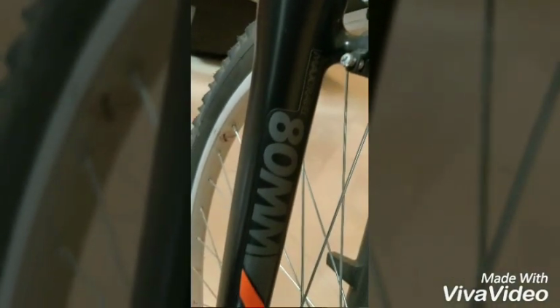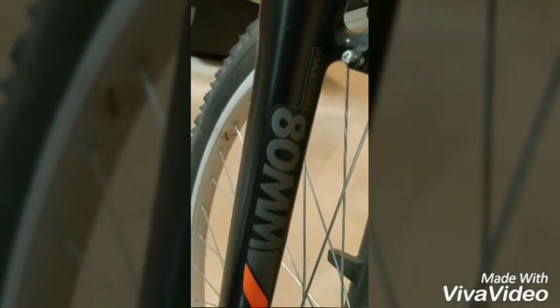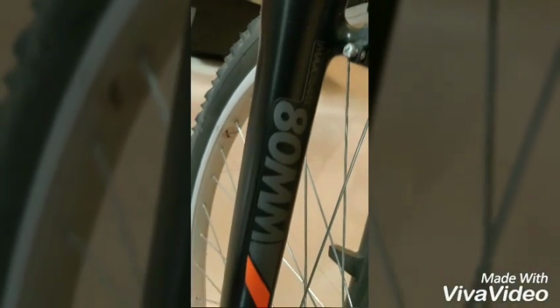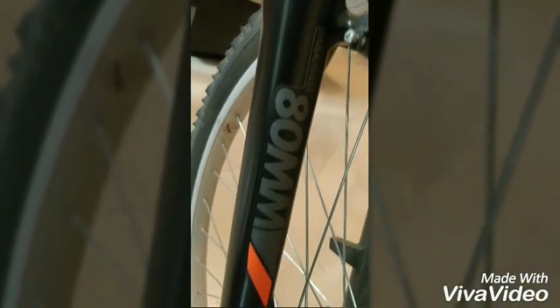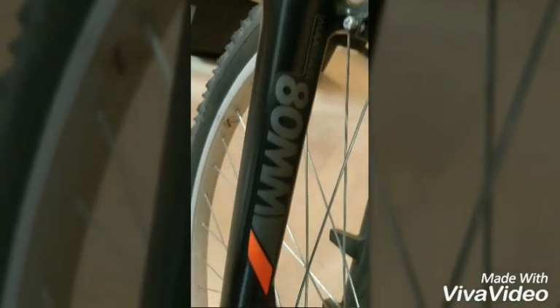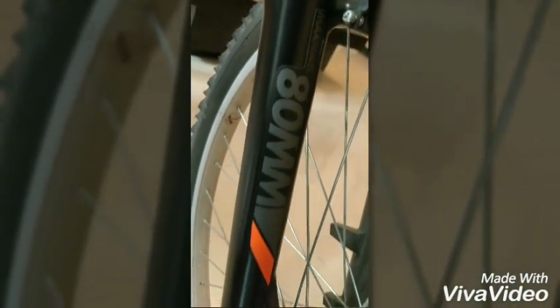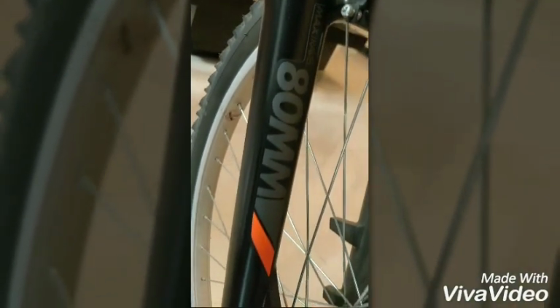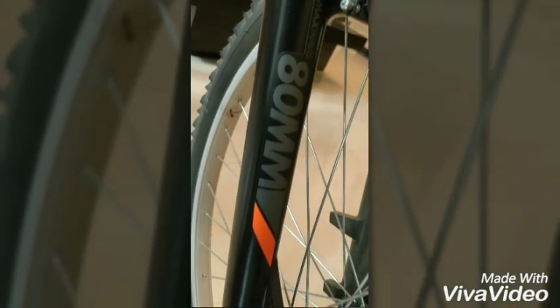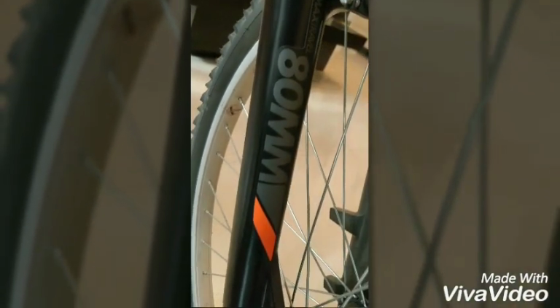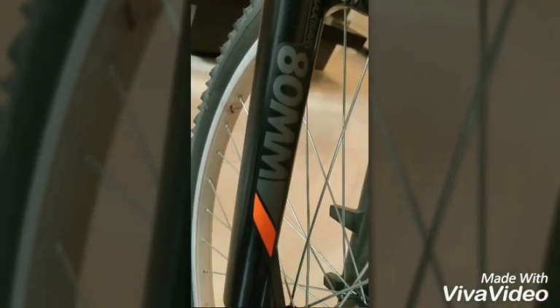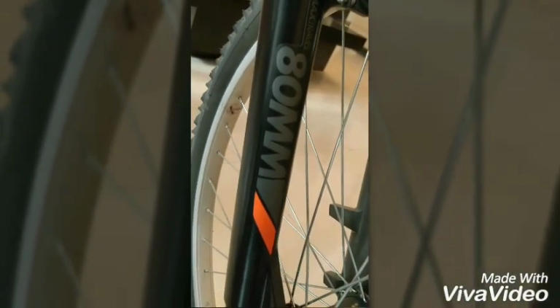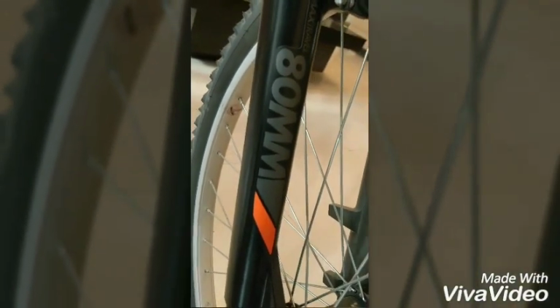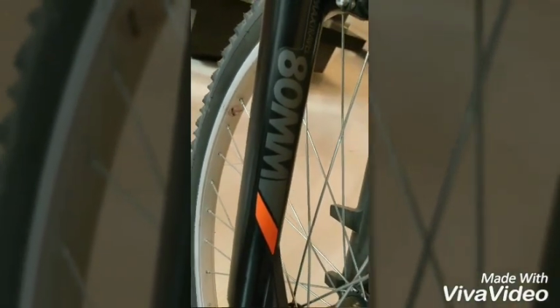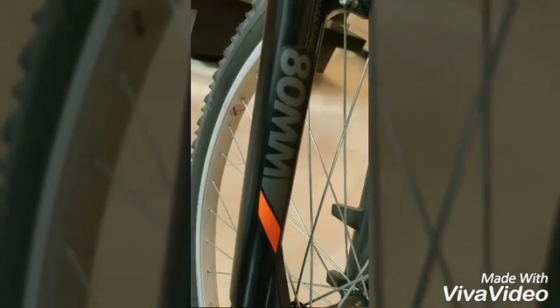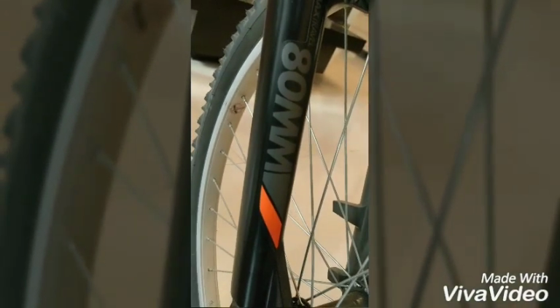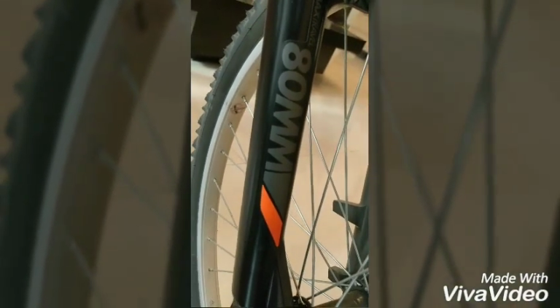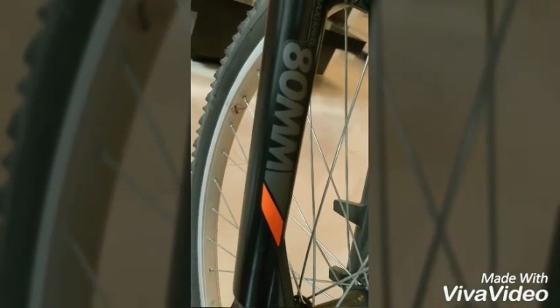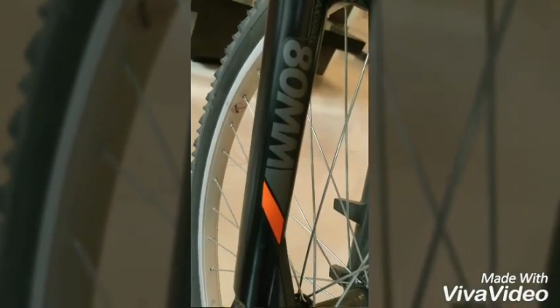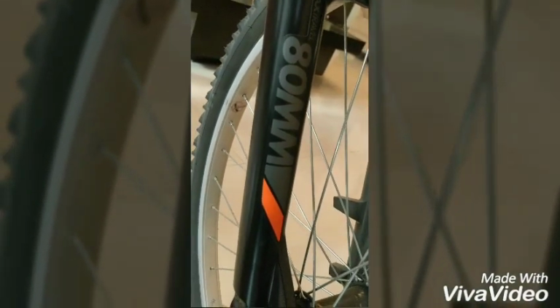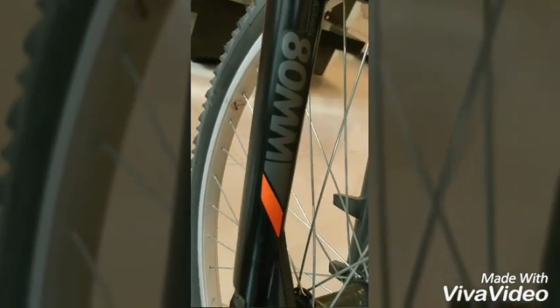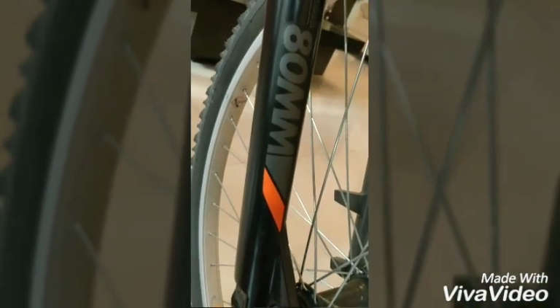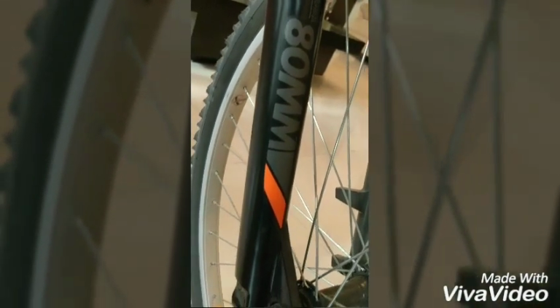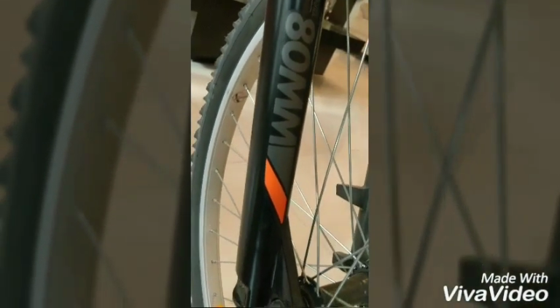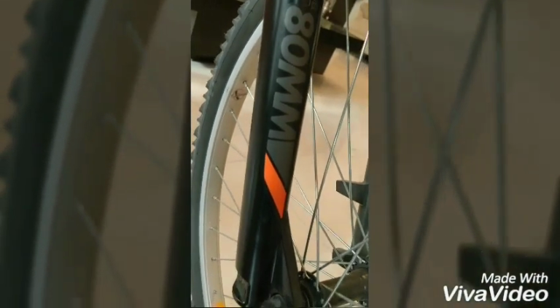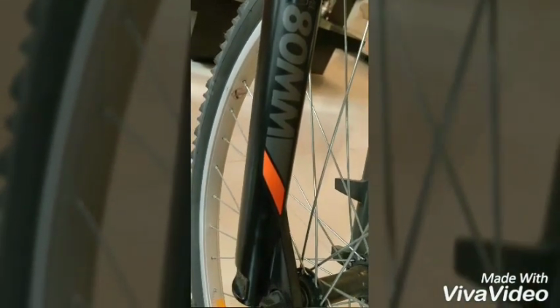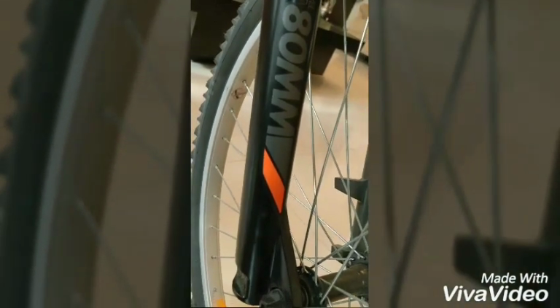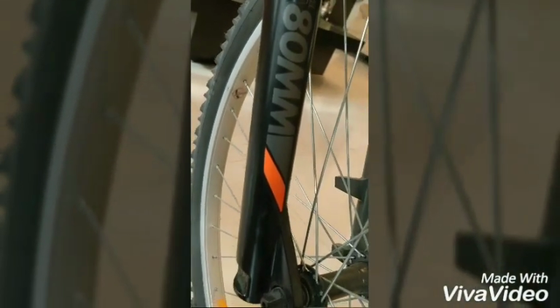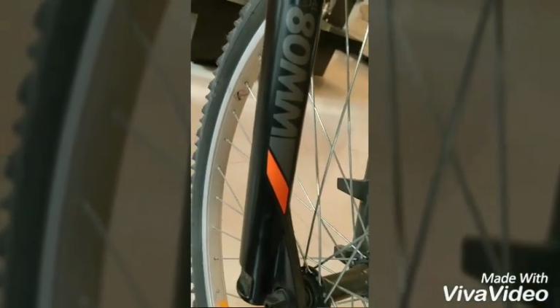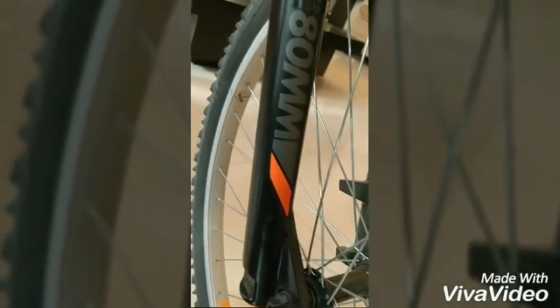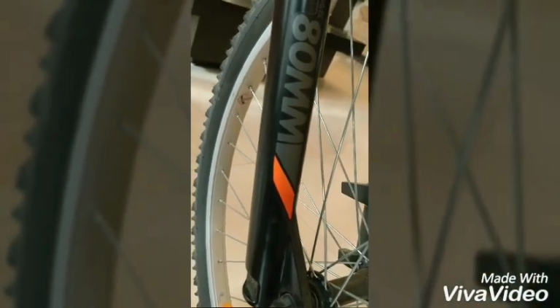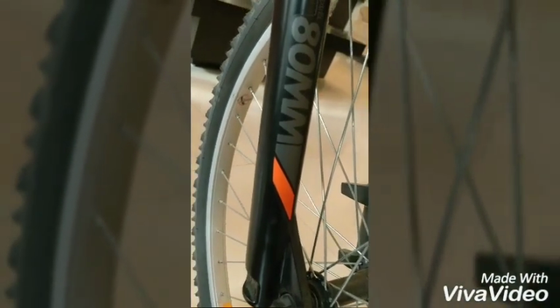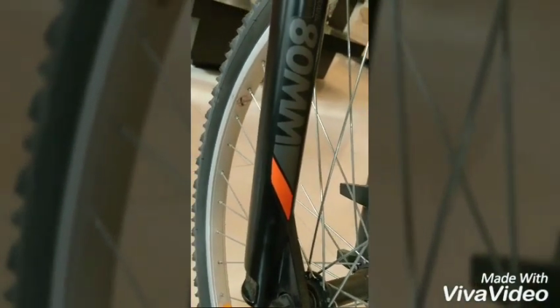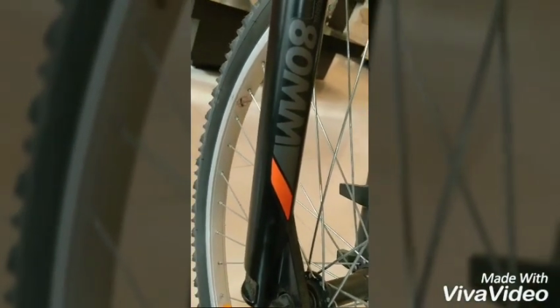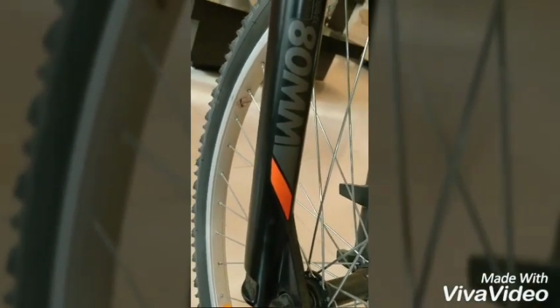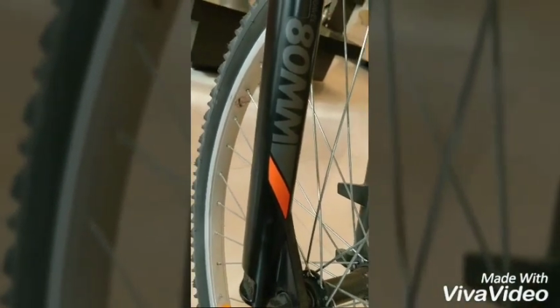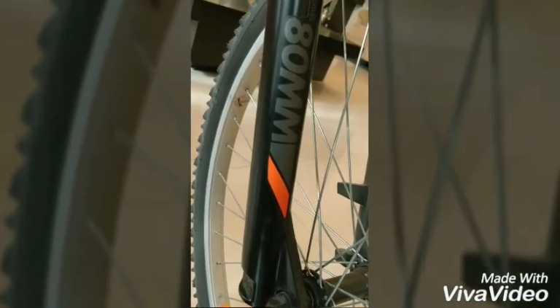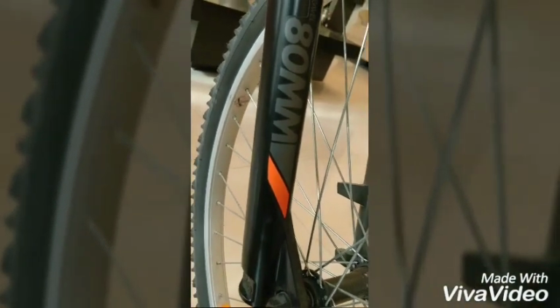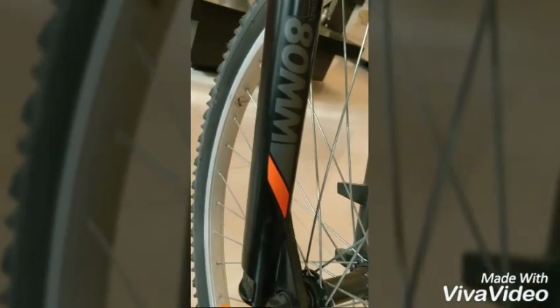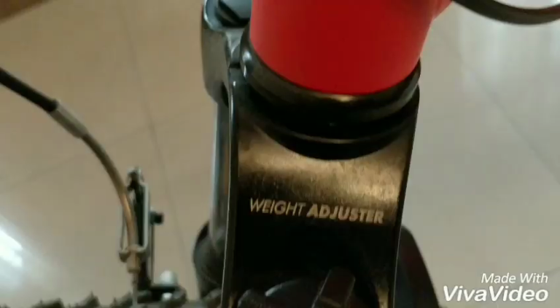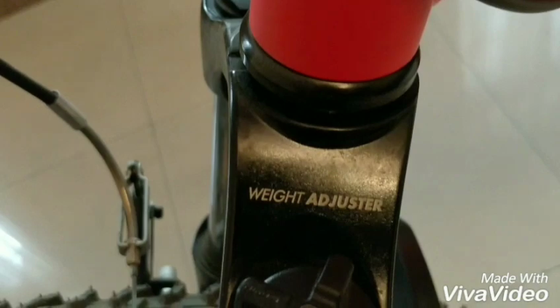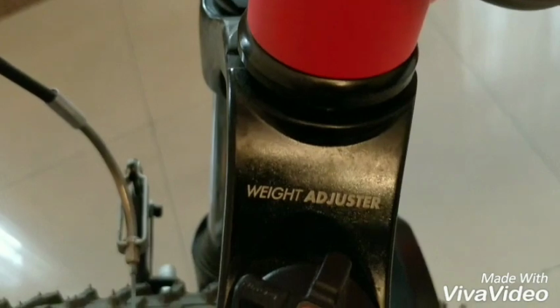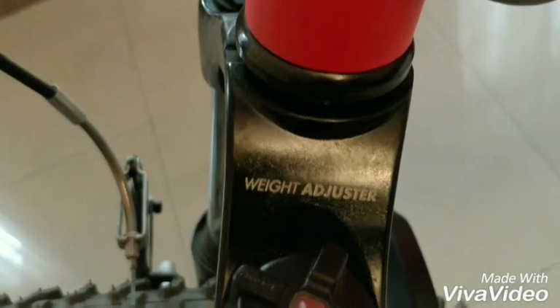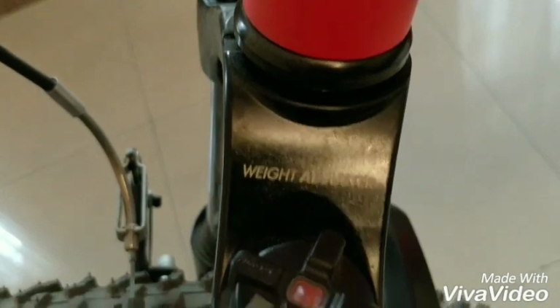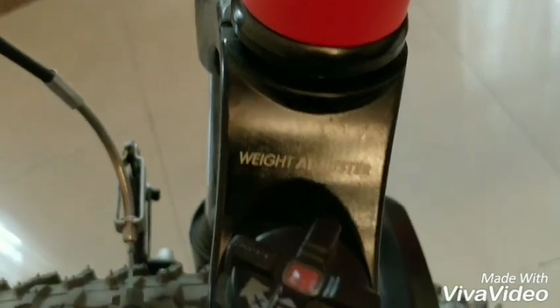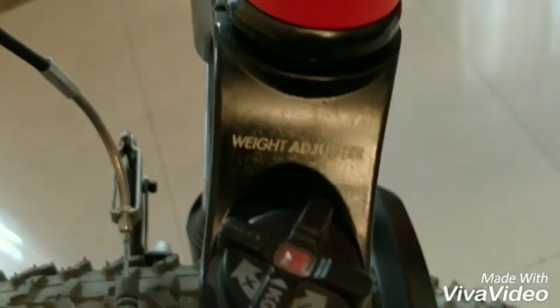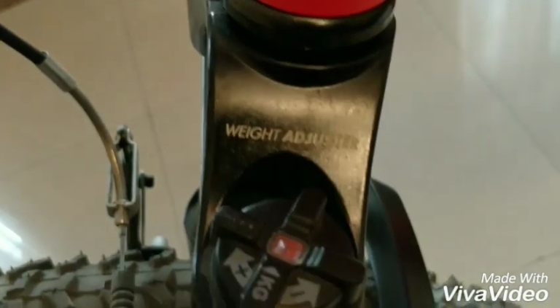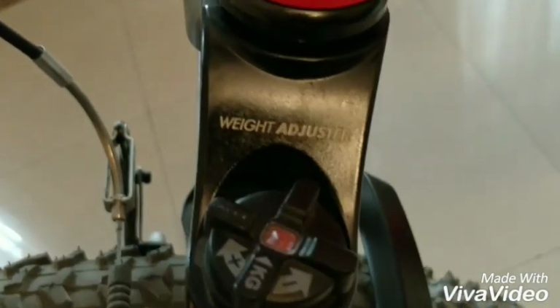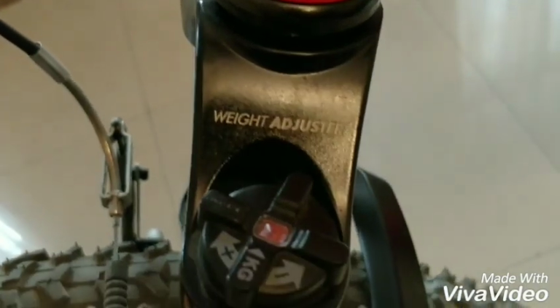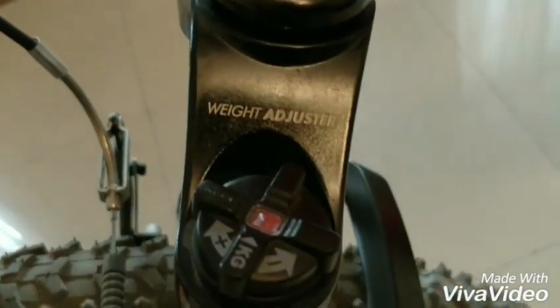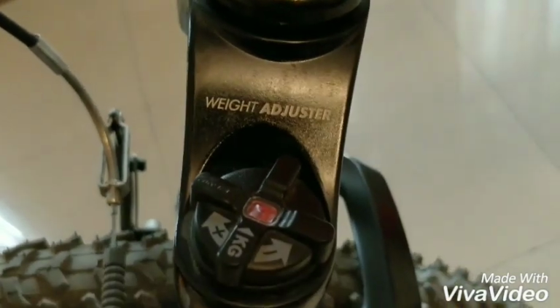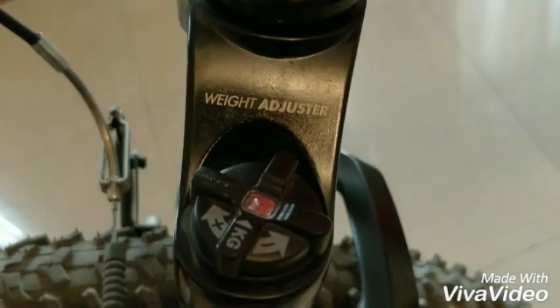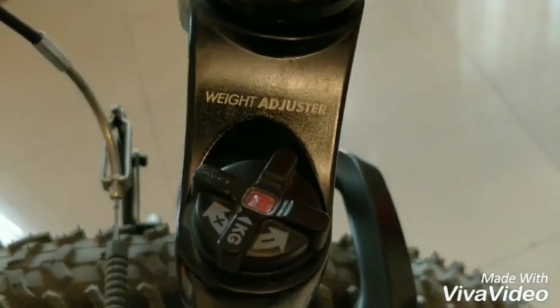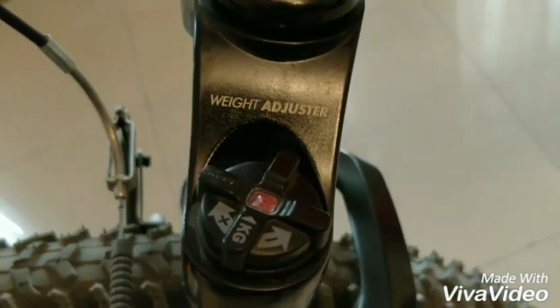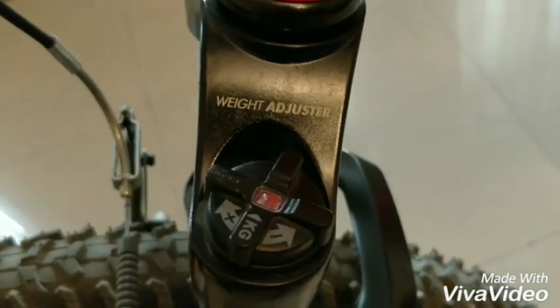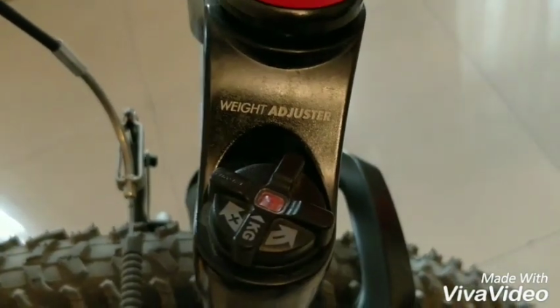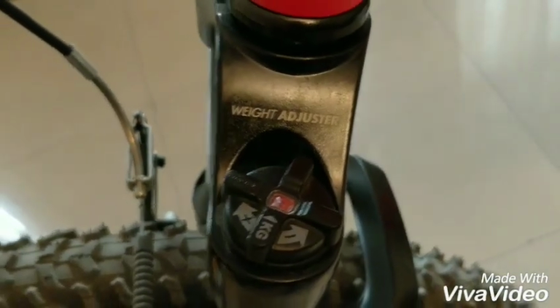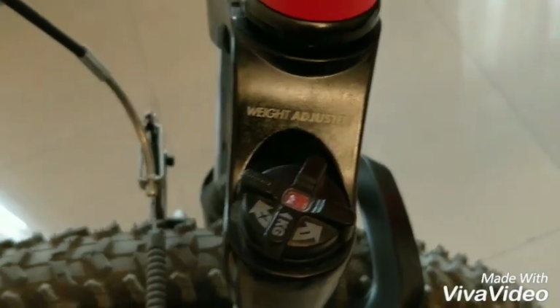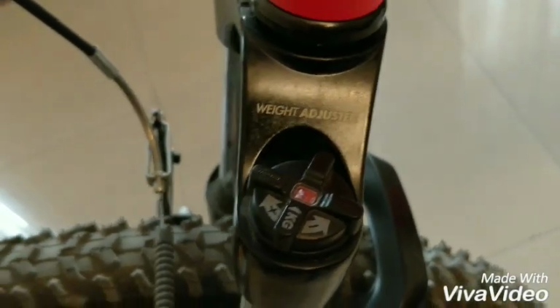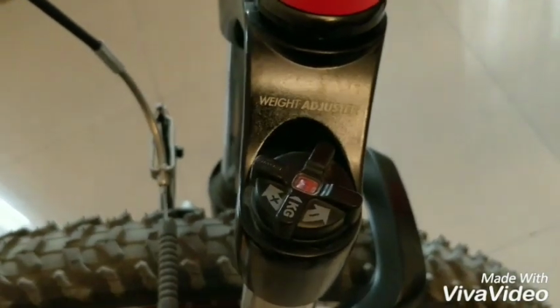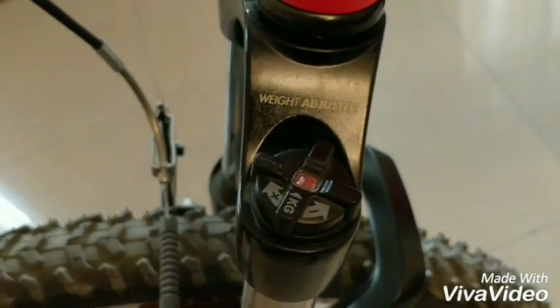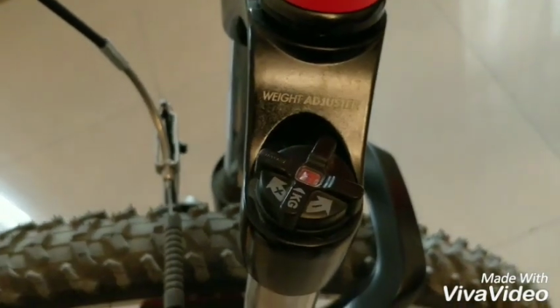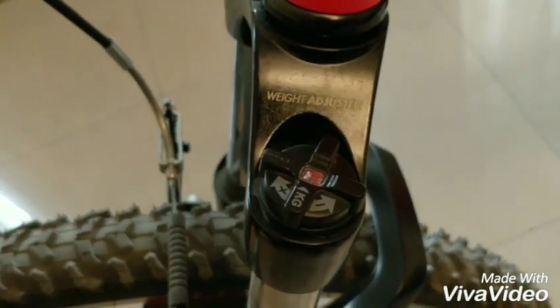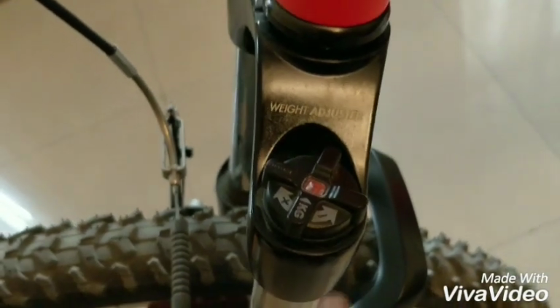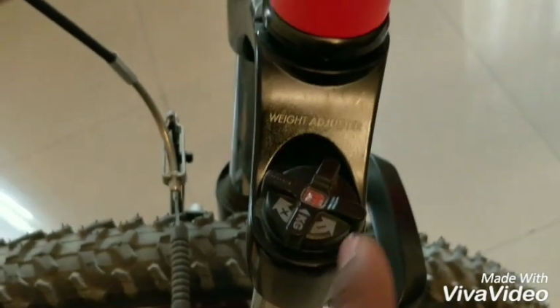One thing I like about this bicycle is that it has an adjustable front suspension, so you can kind of play around with it to suit your body weight.